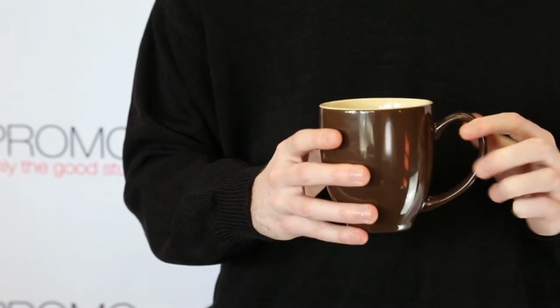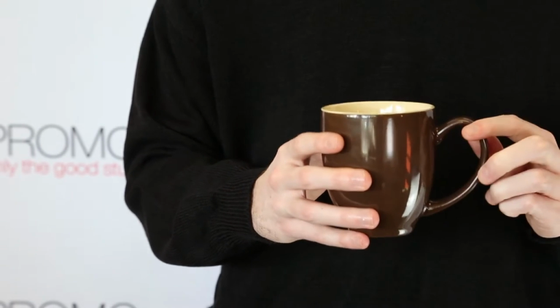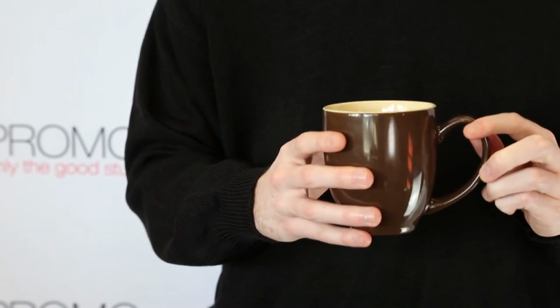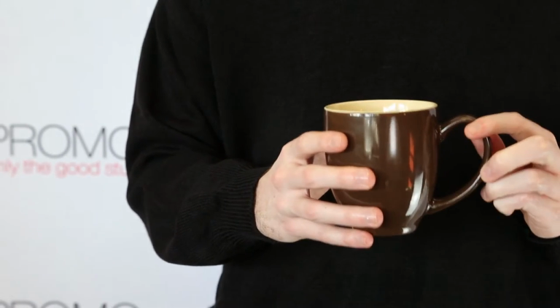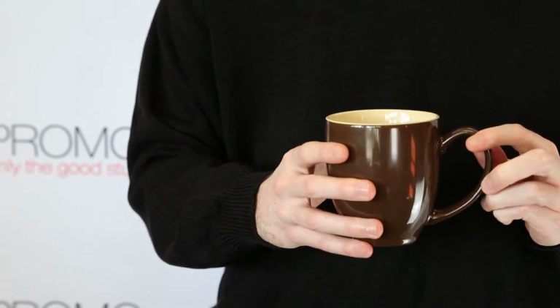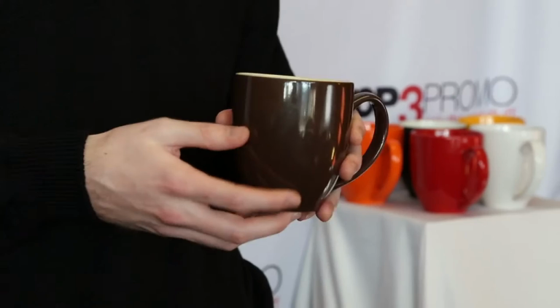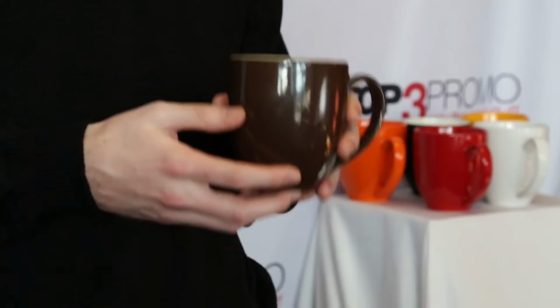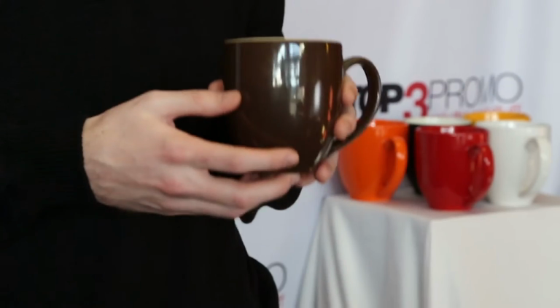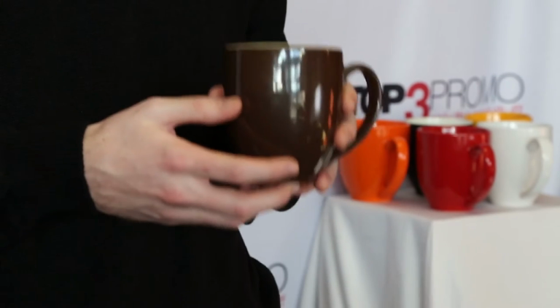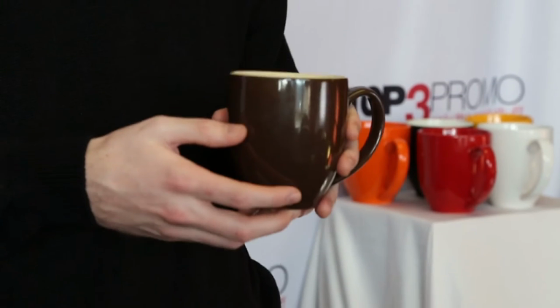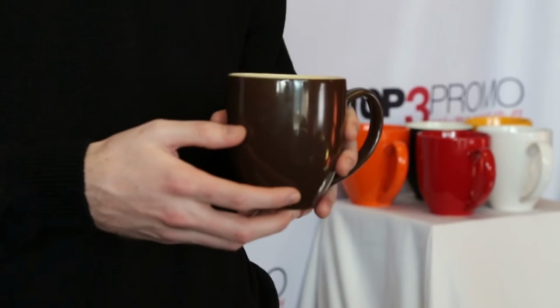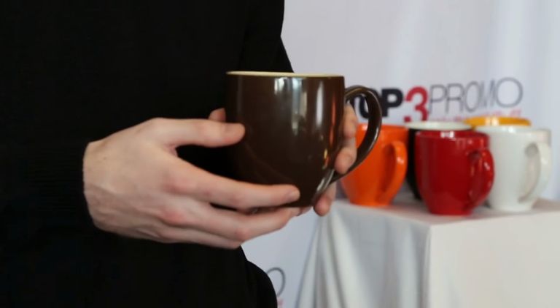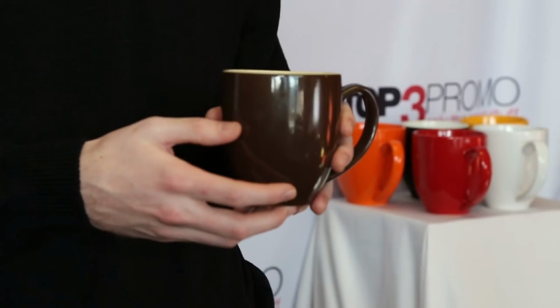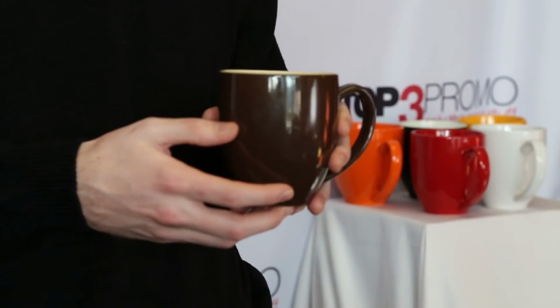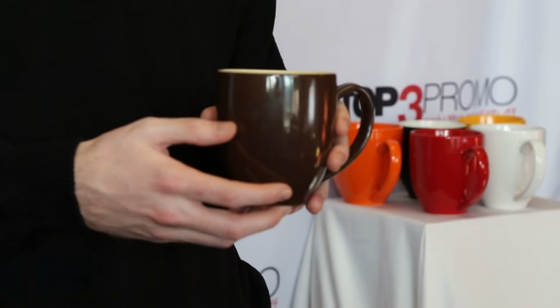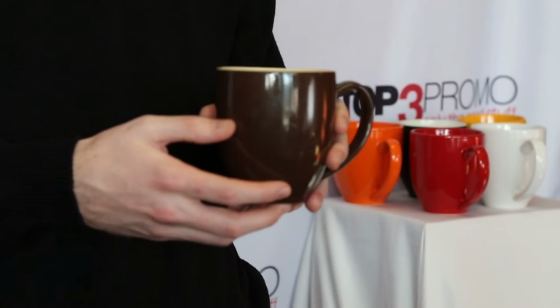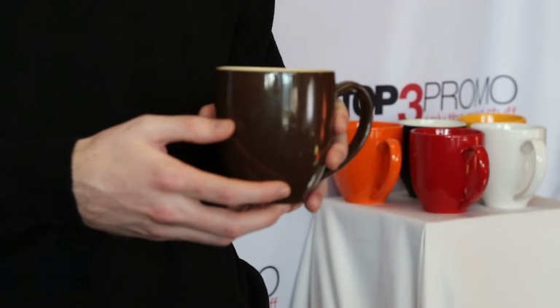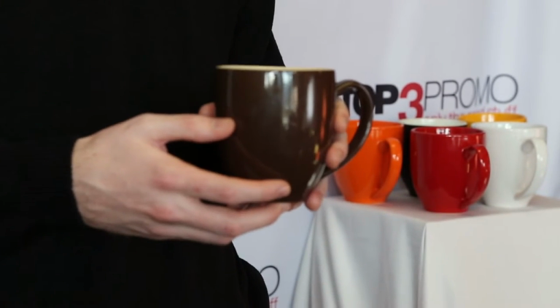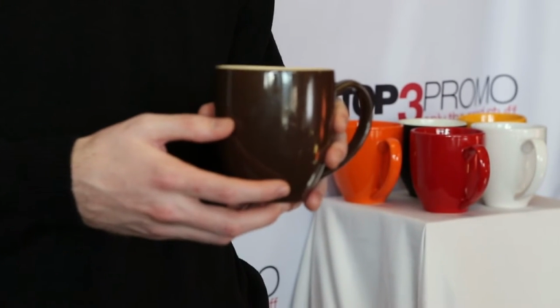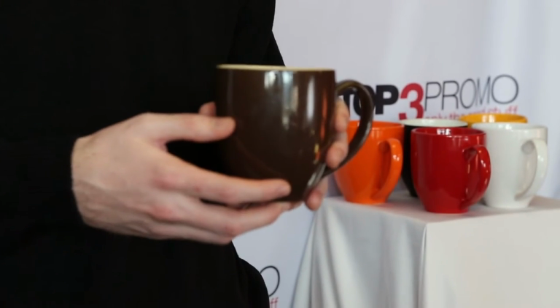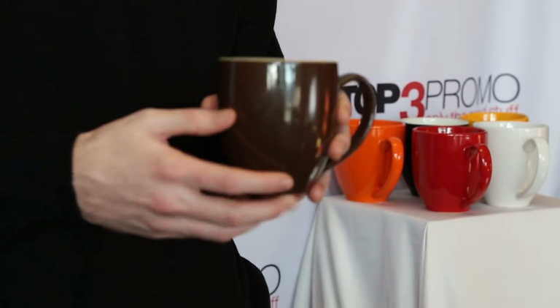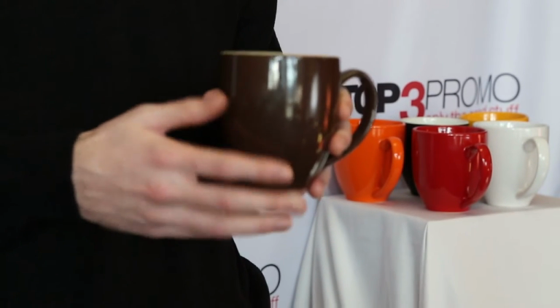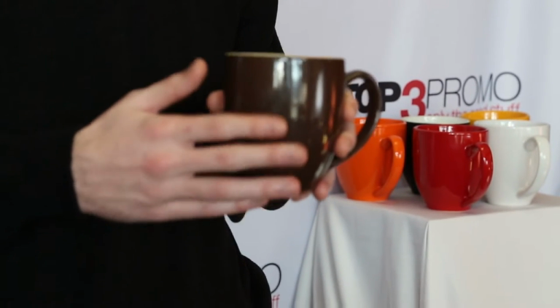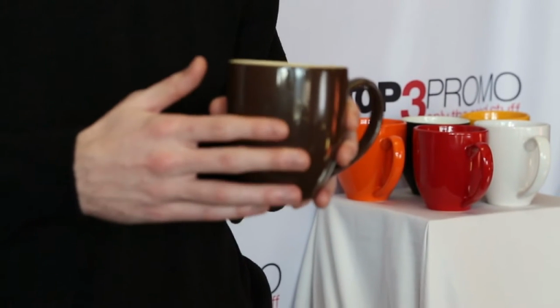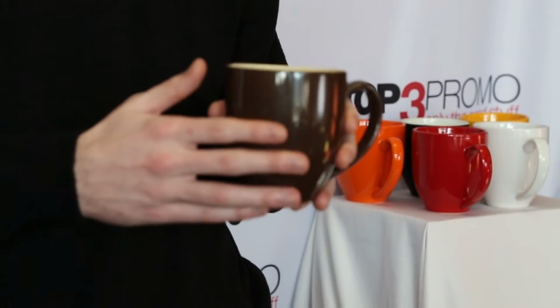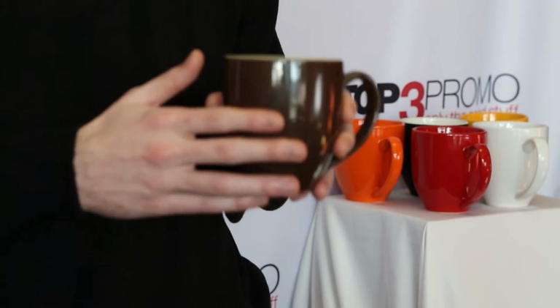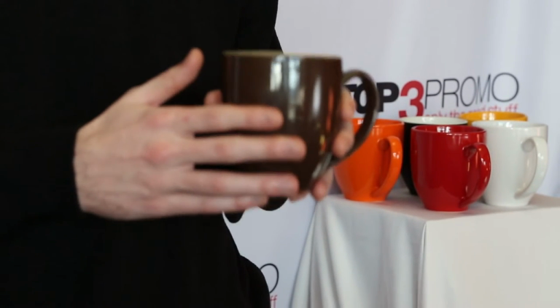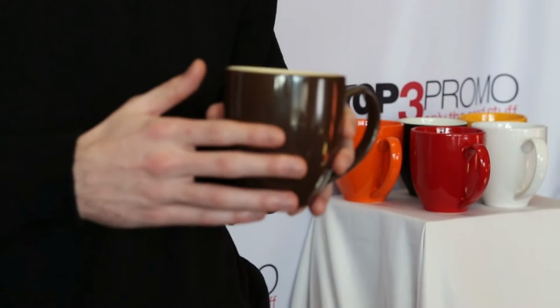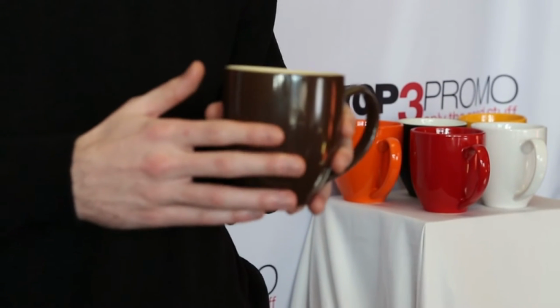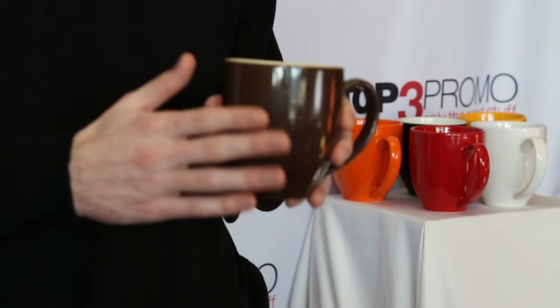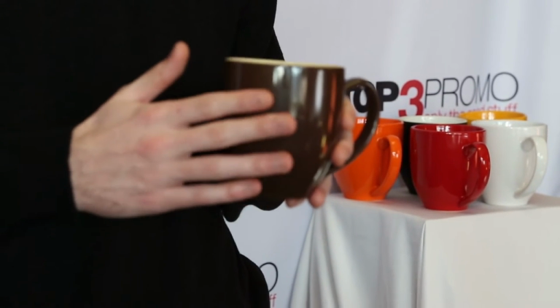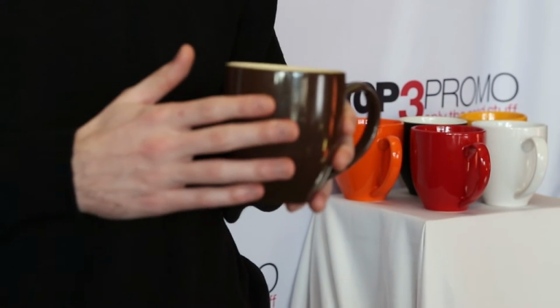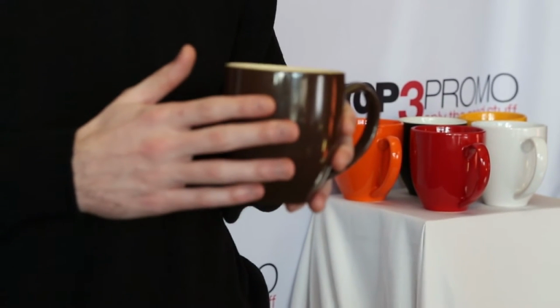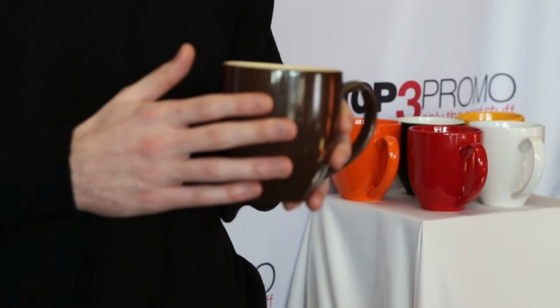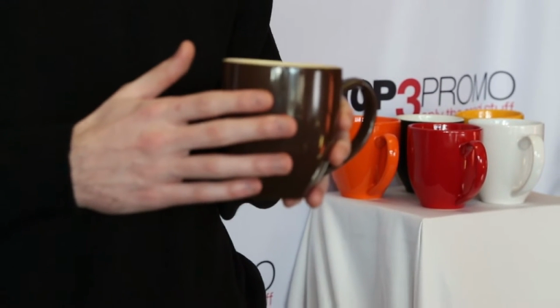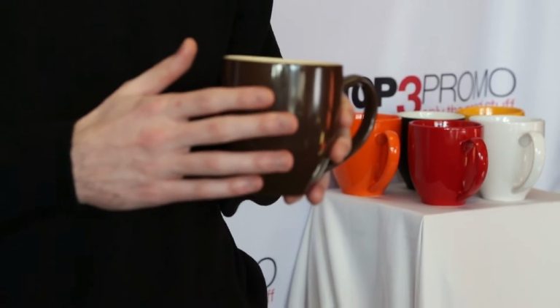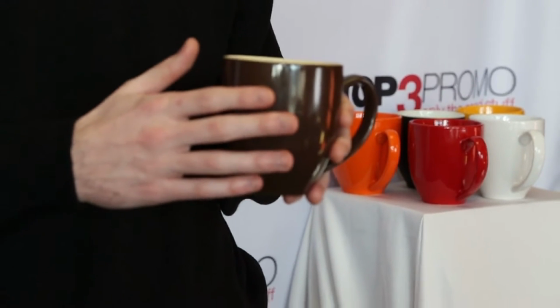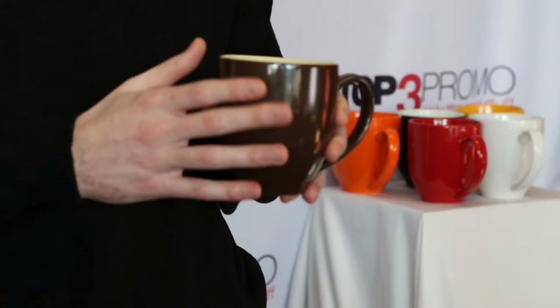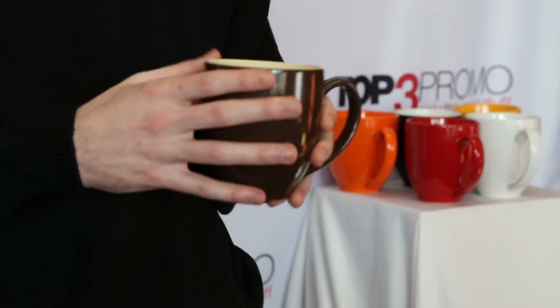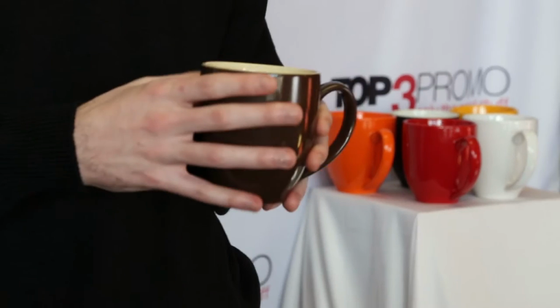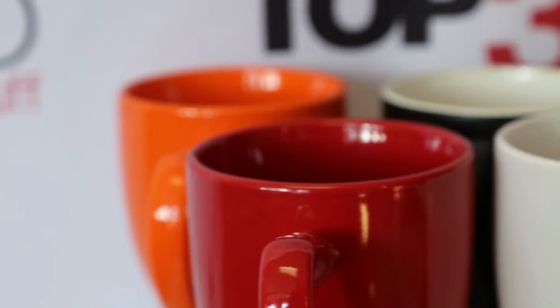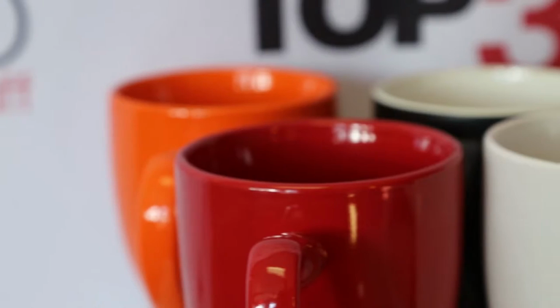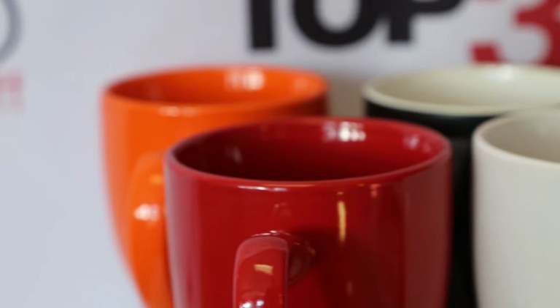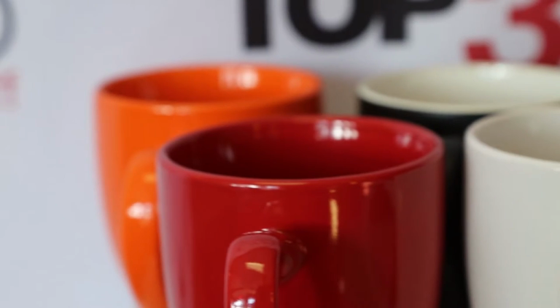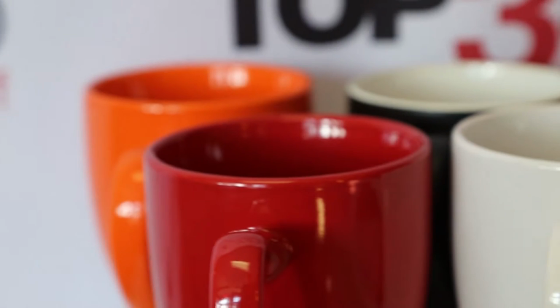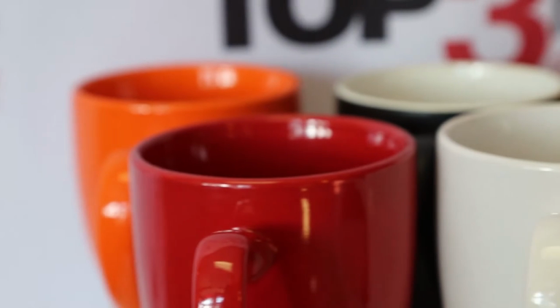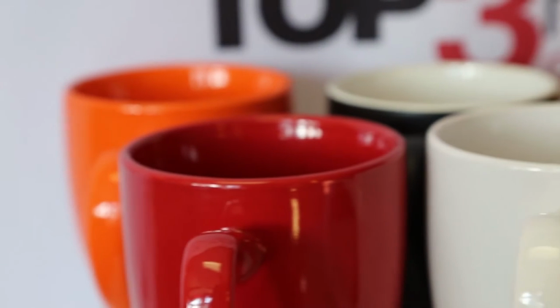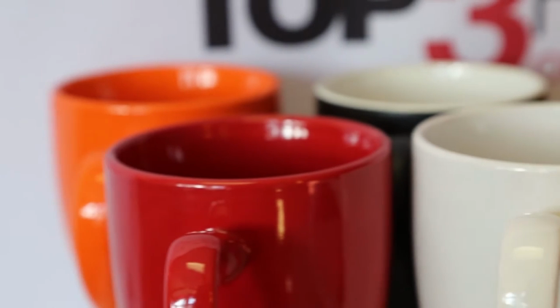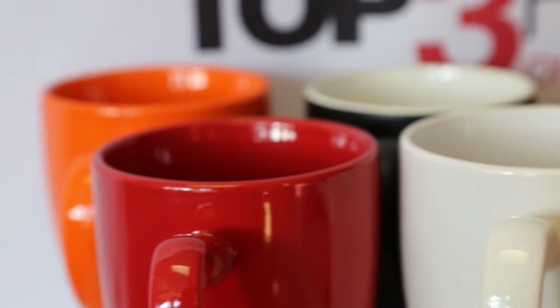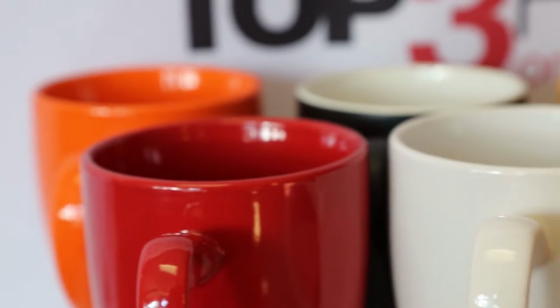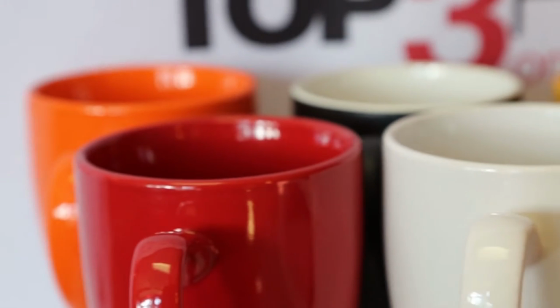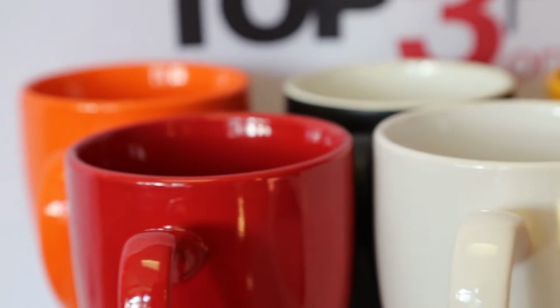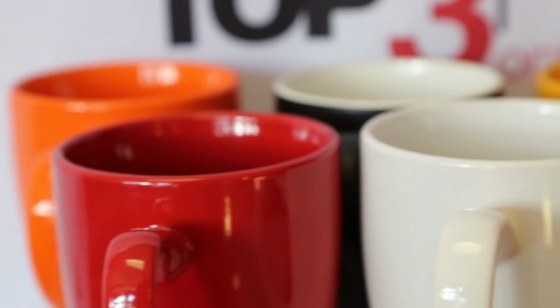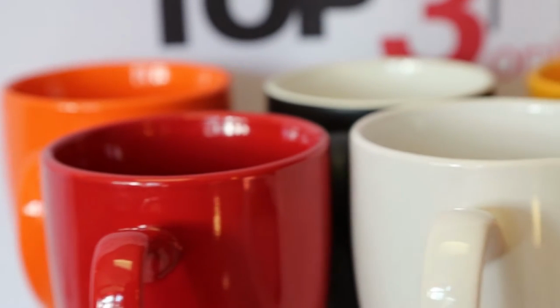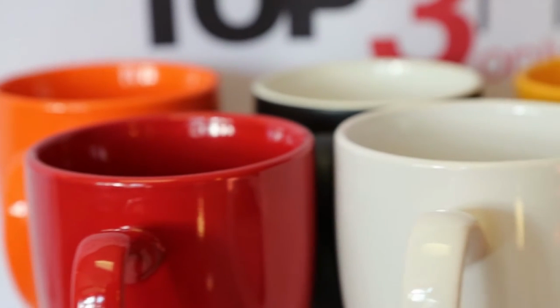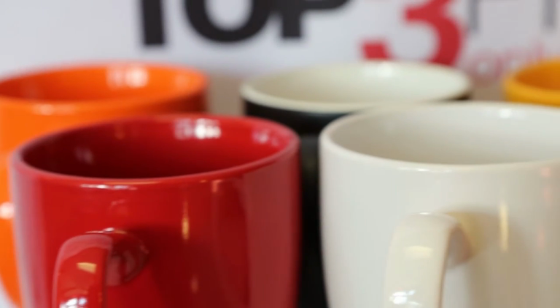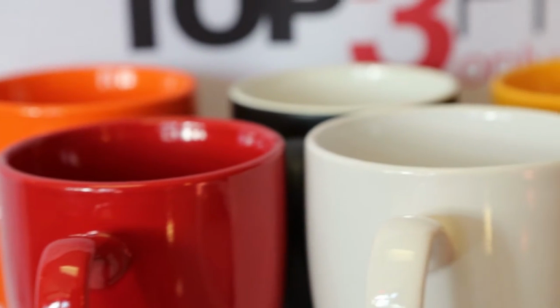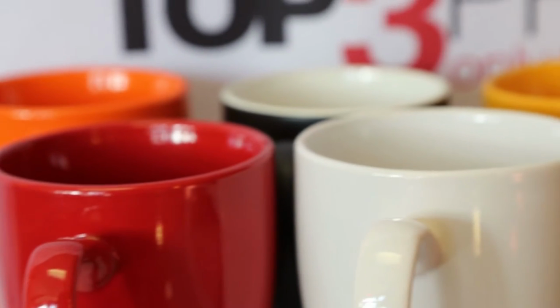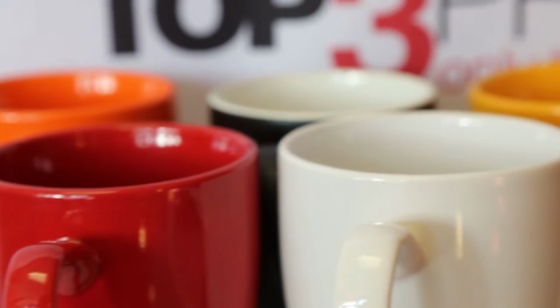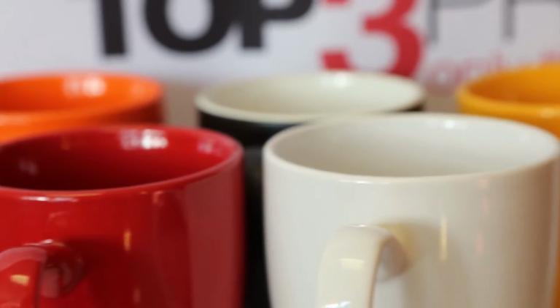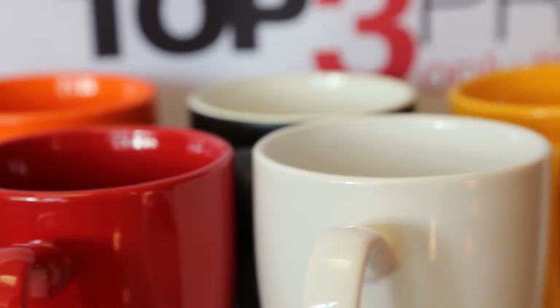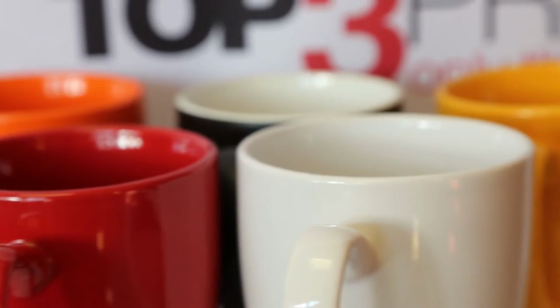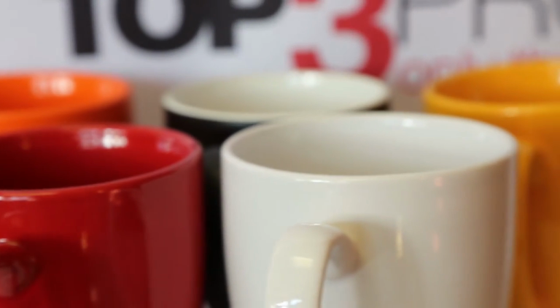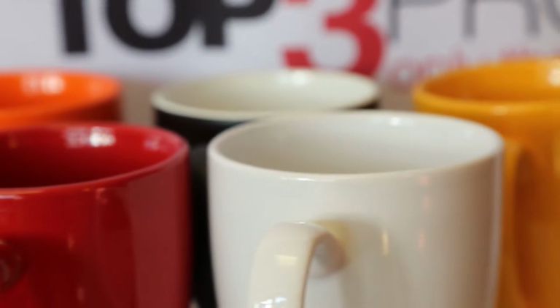The Bistro mug has a wide variety of colors available to complement your branding, with both glossy single color and matte two-tone options available.